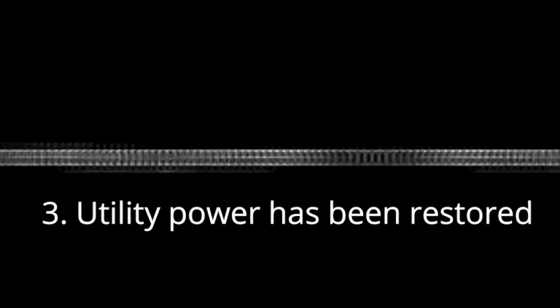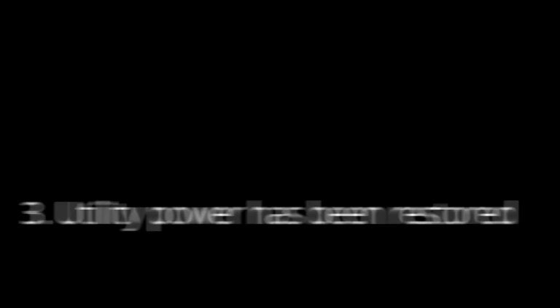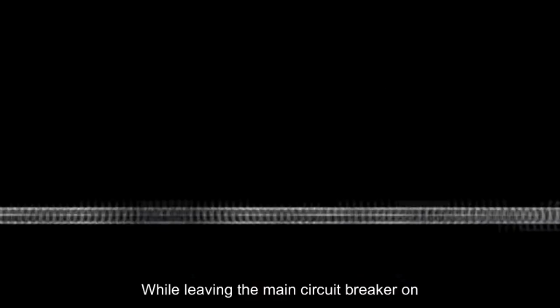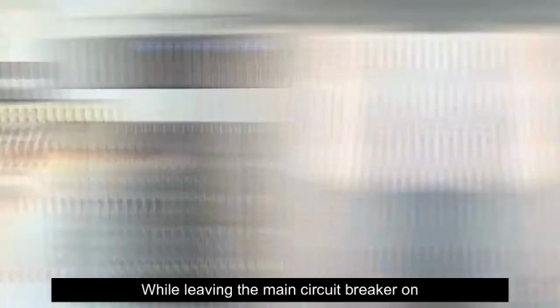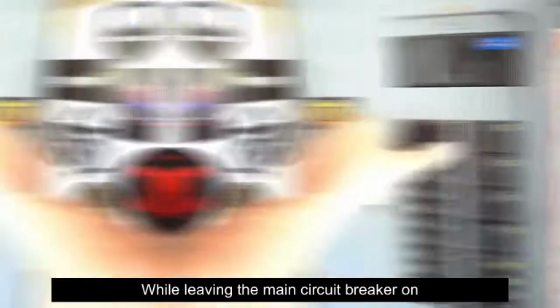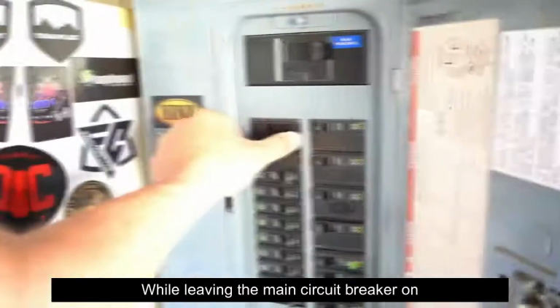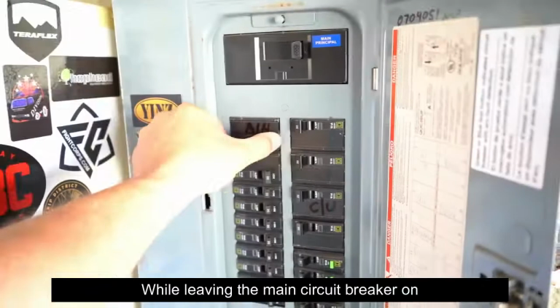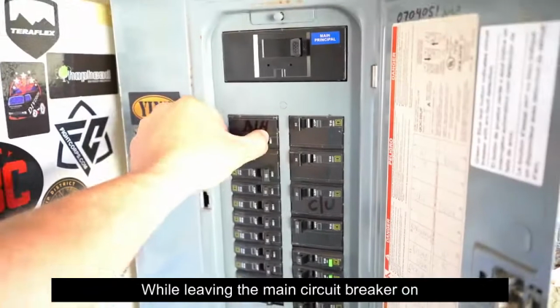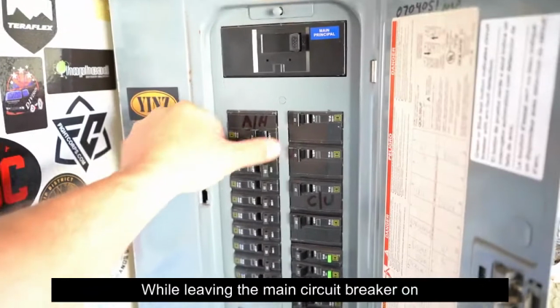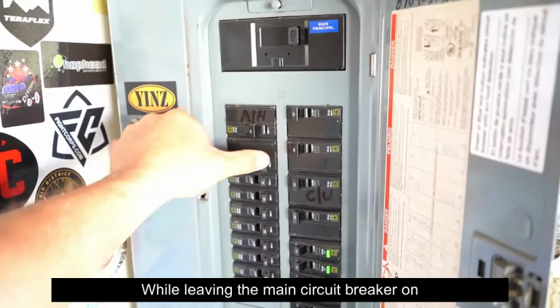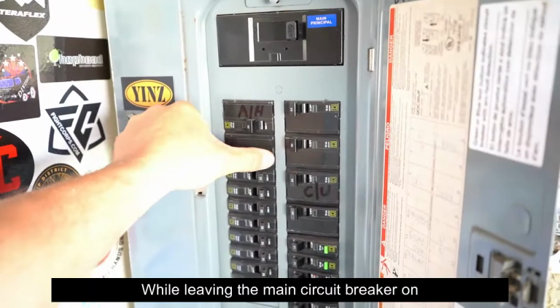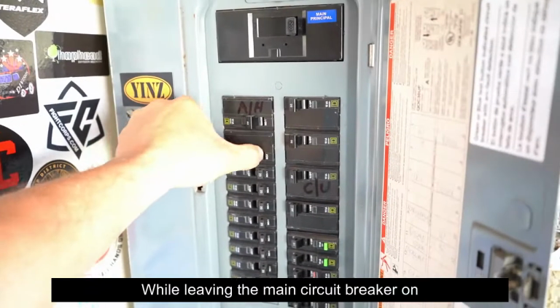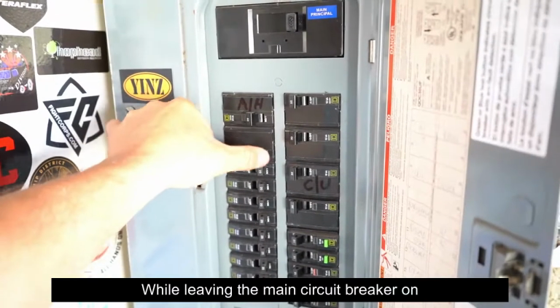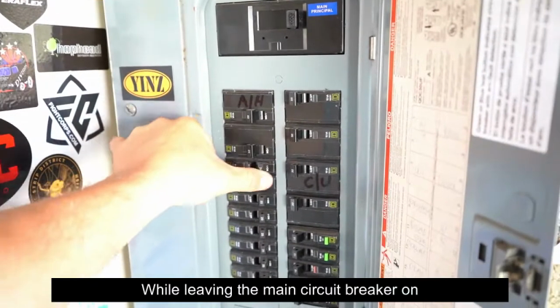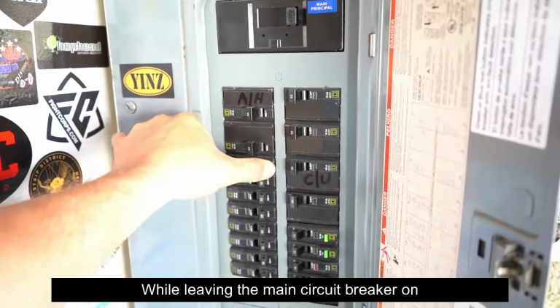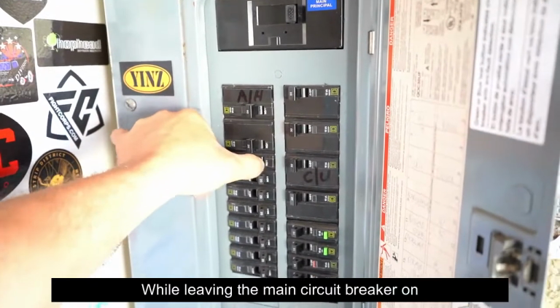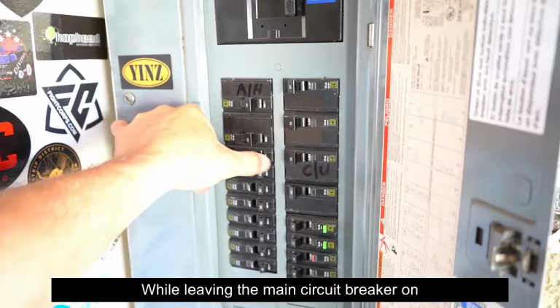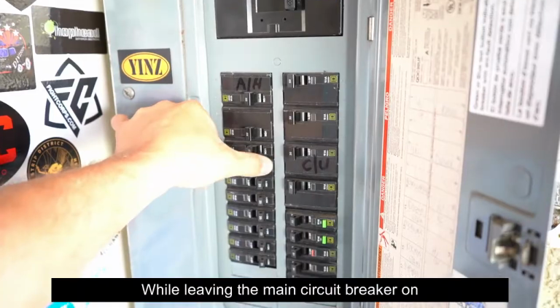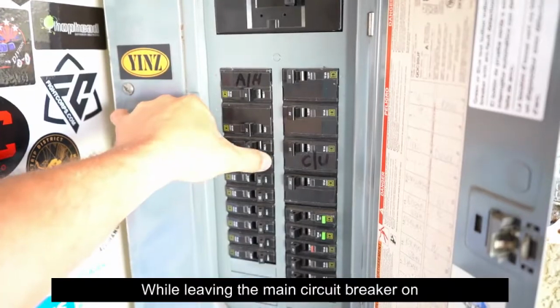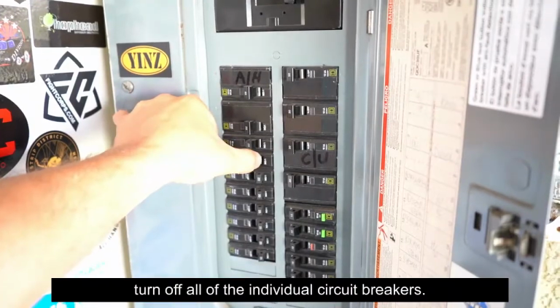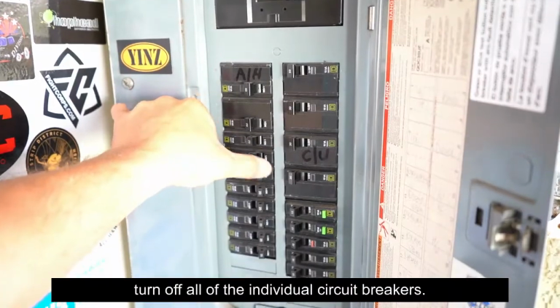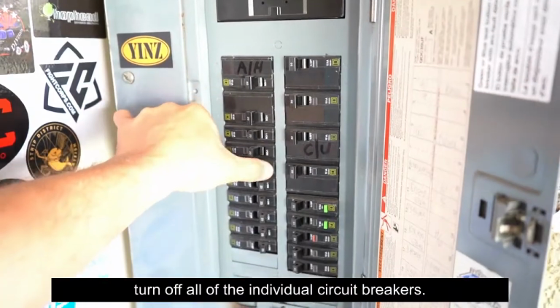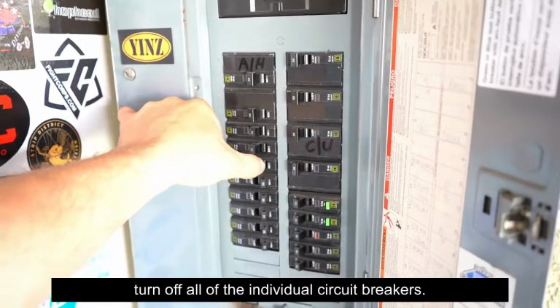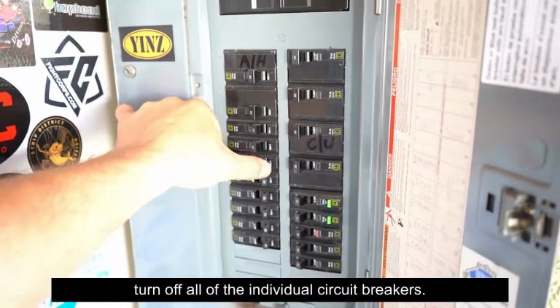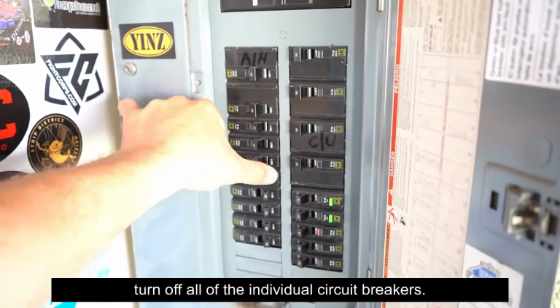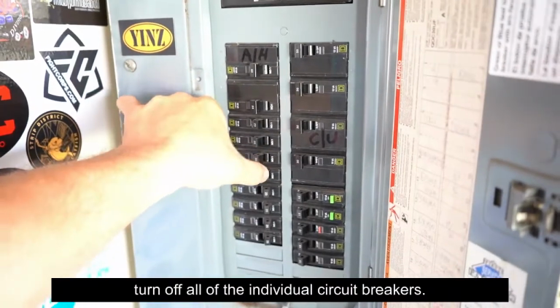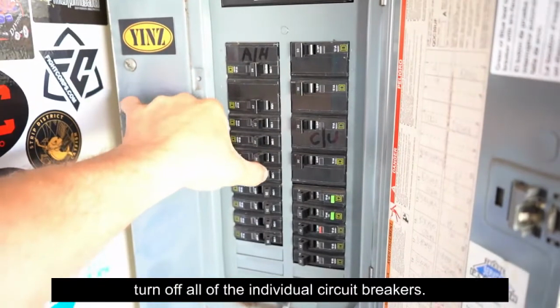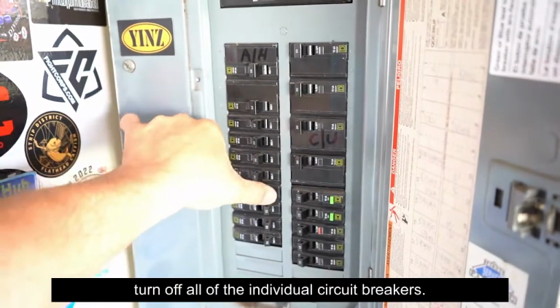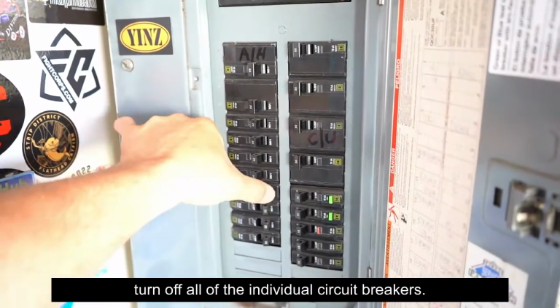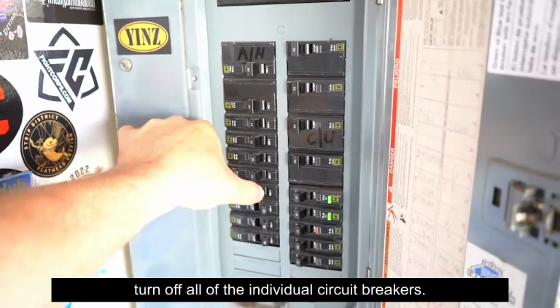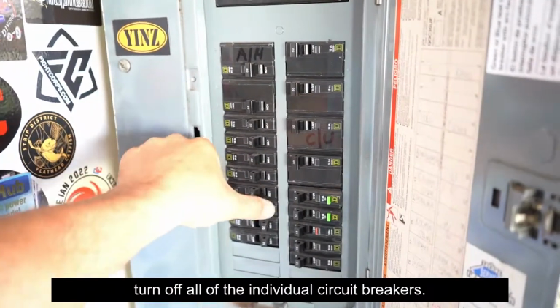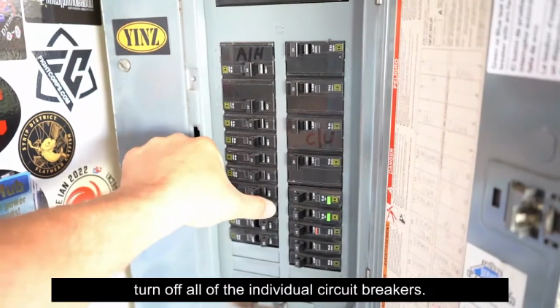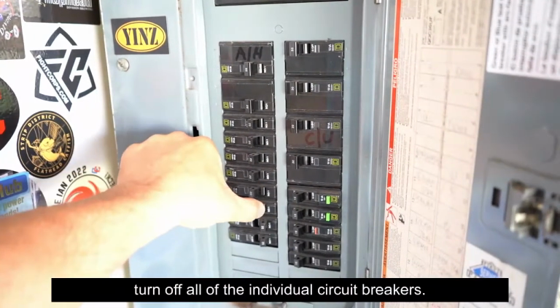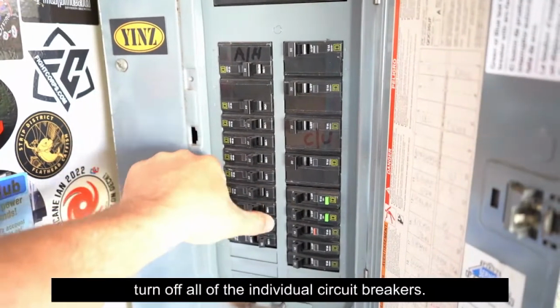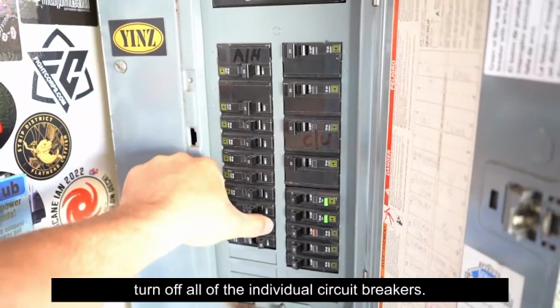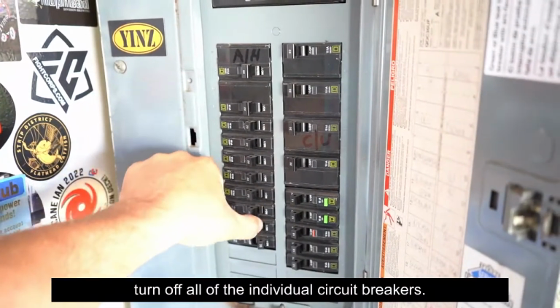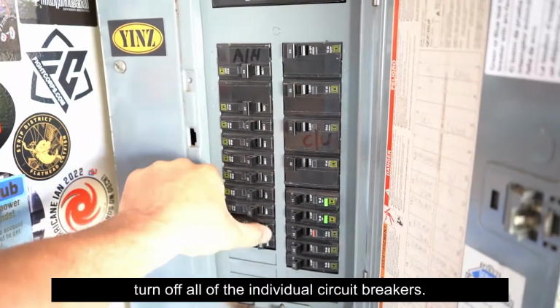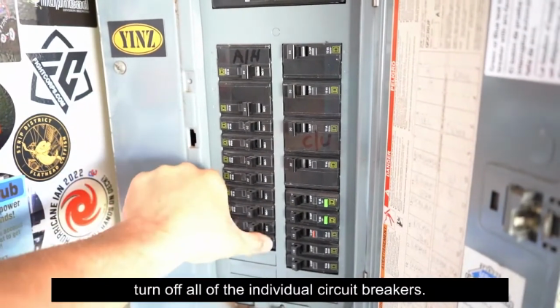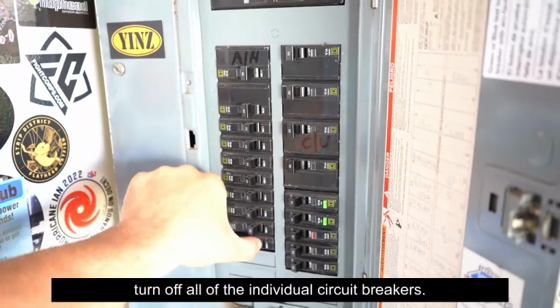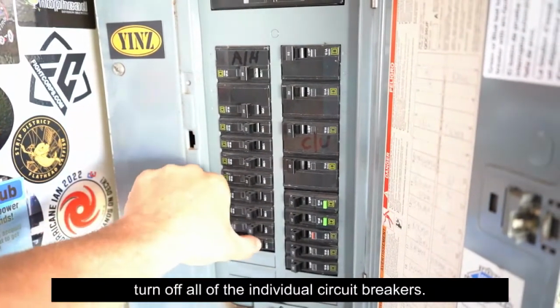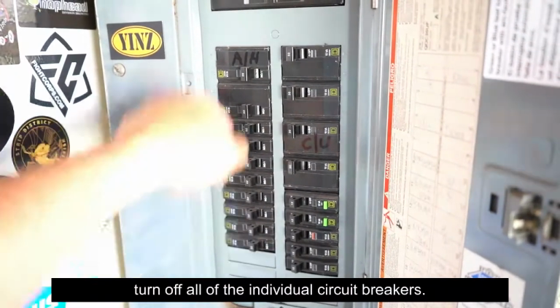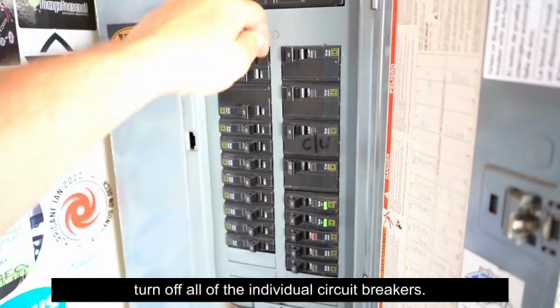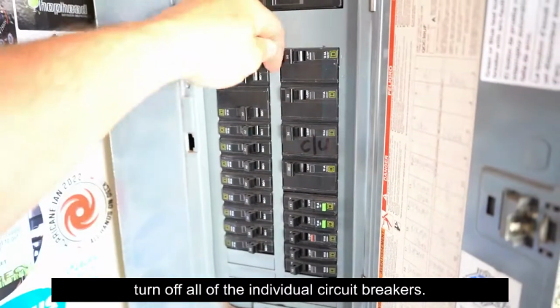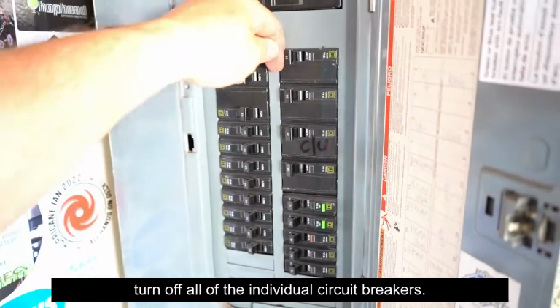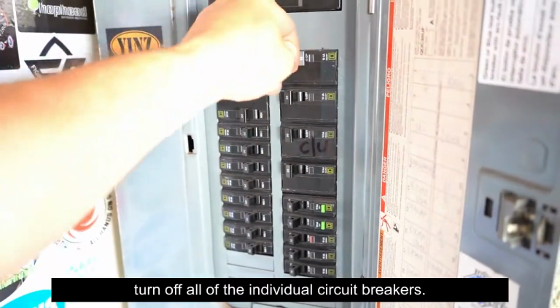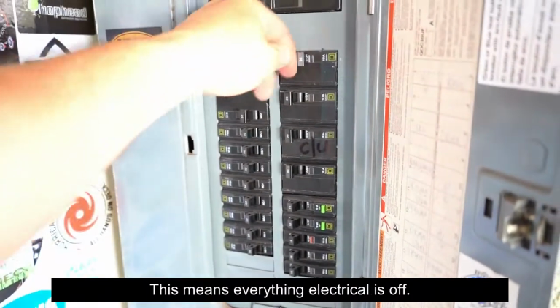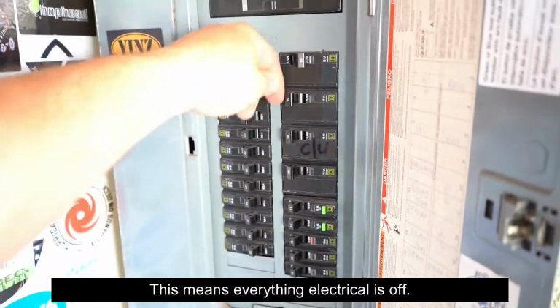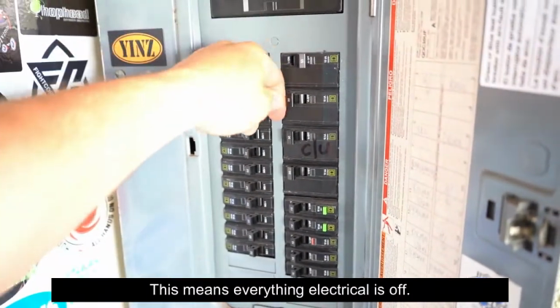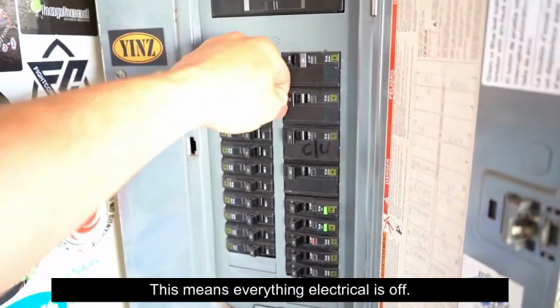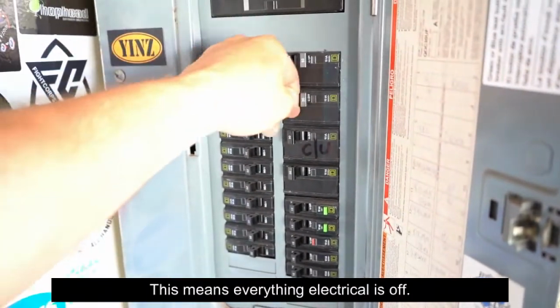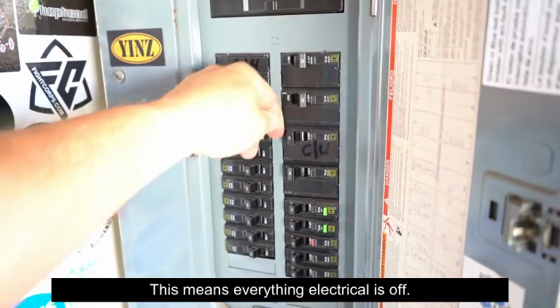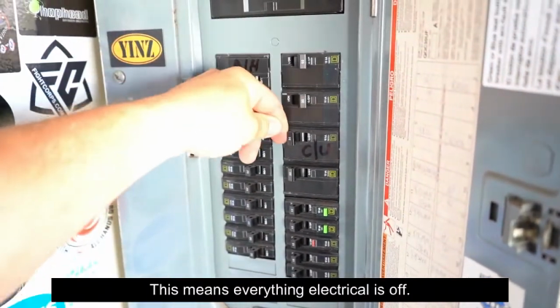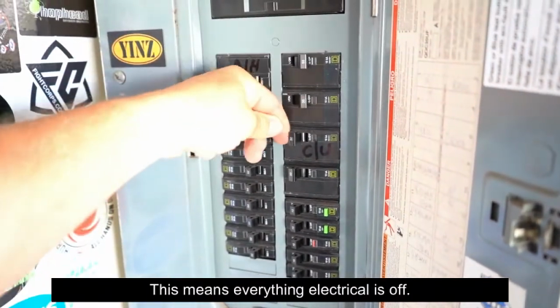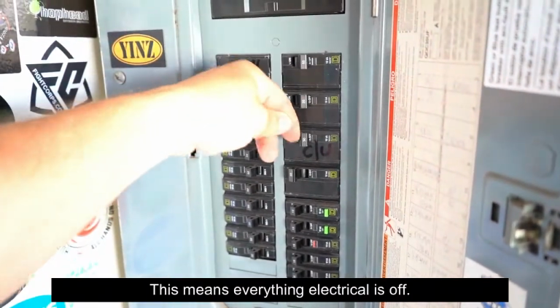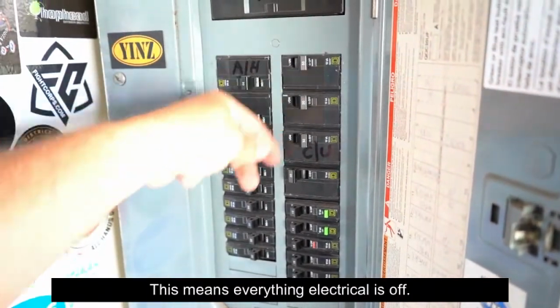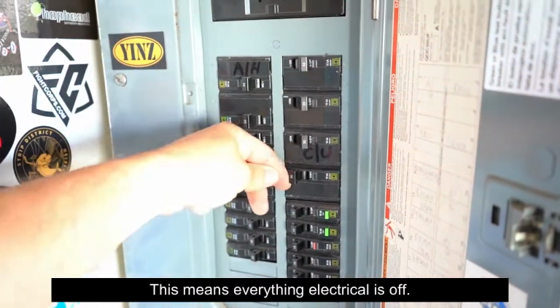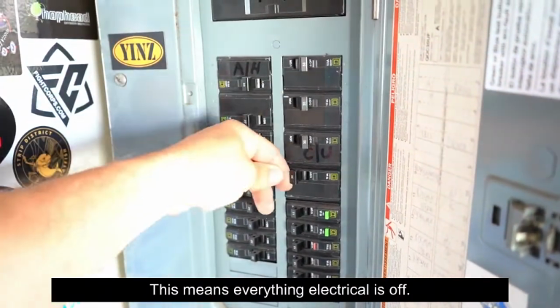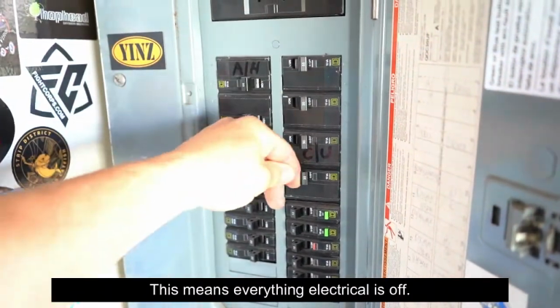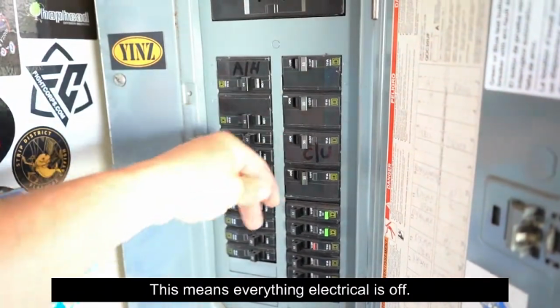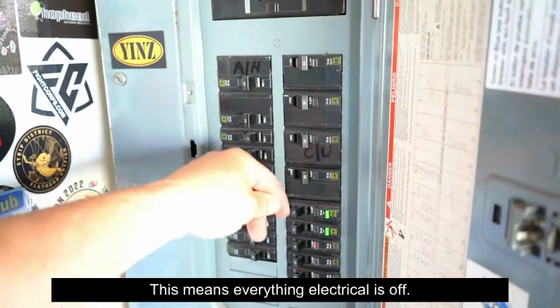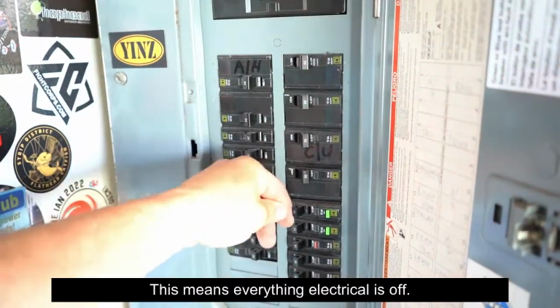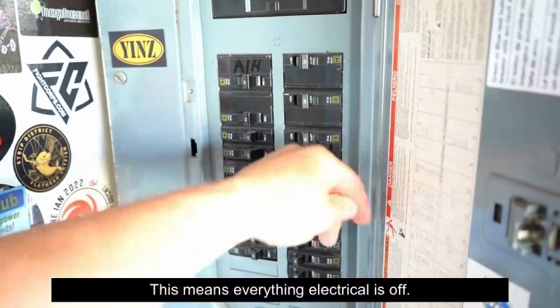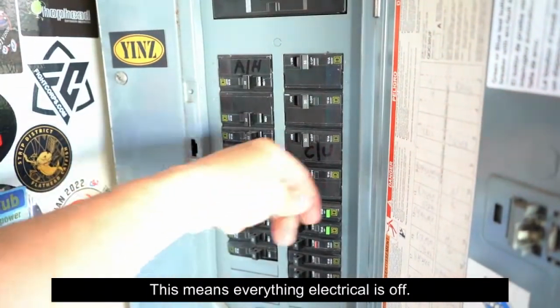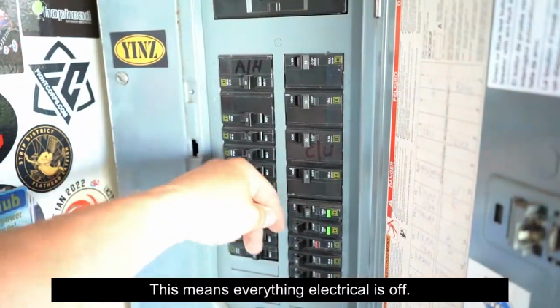While leaving the main circuit breaker on, turn off all of the individual circuit breakers. This means everything electrical is off.